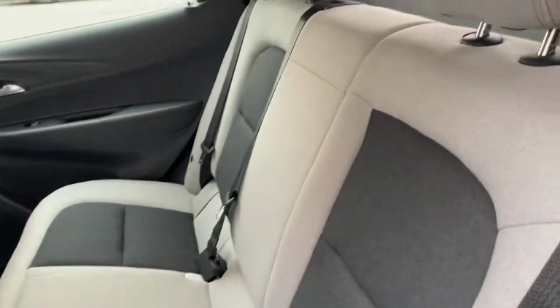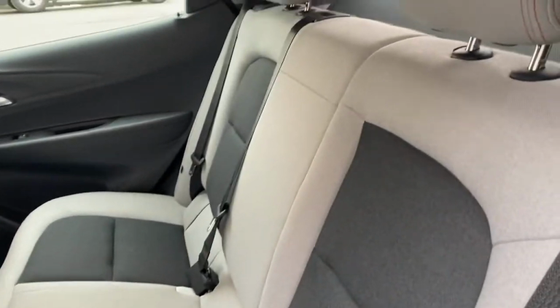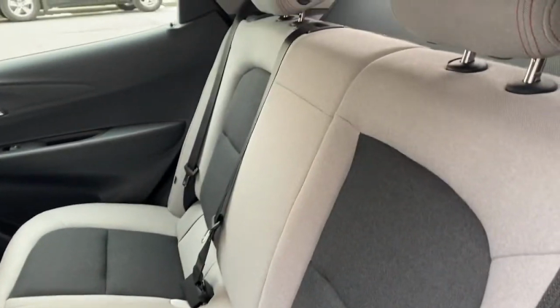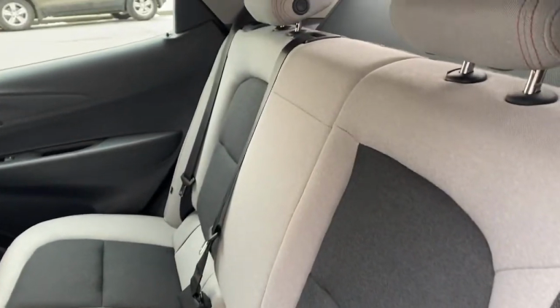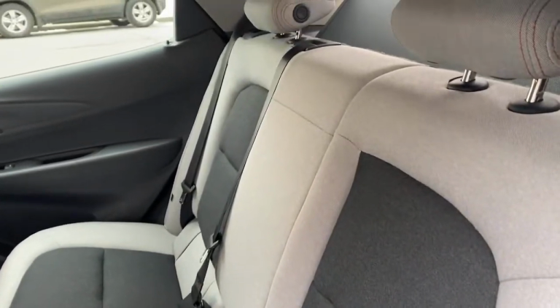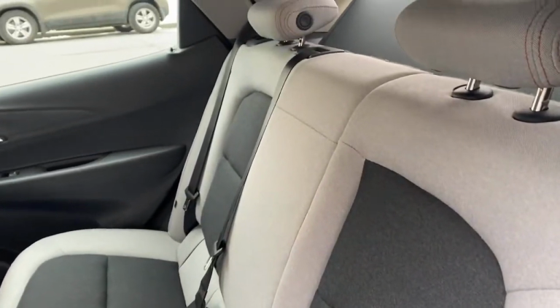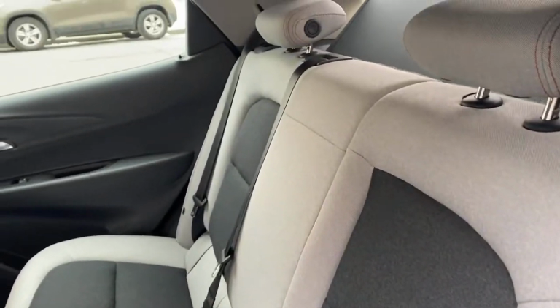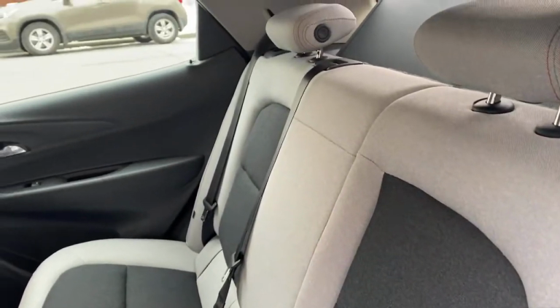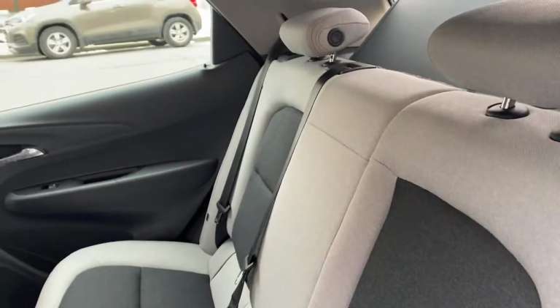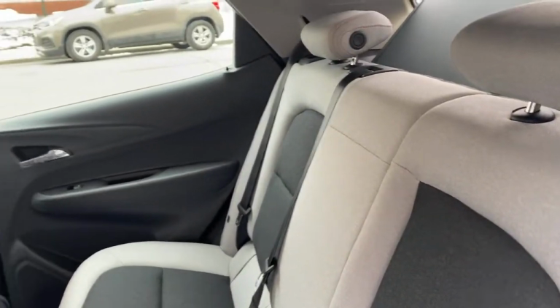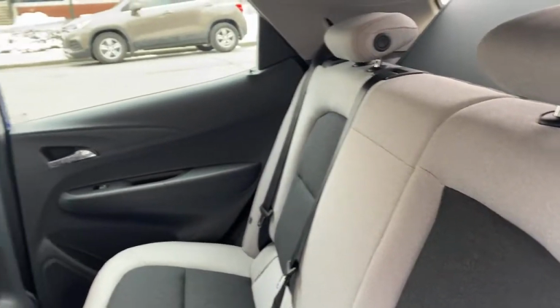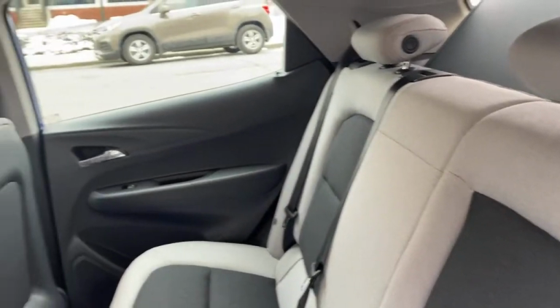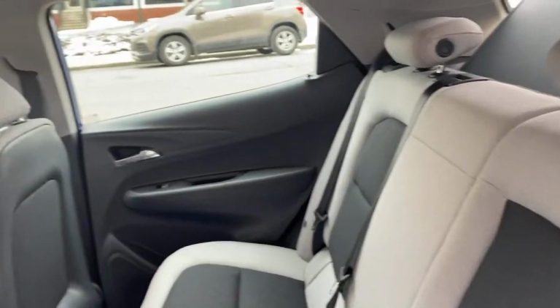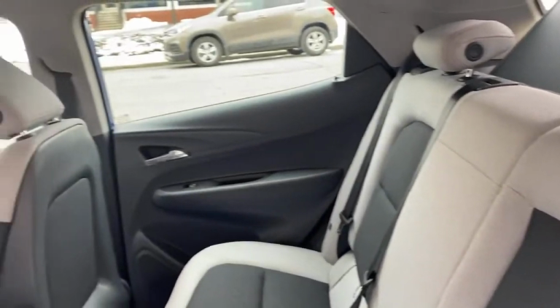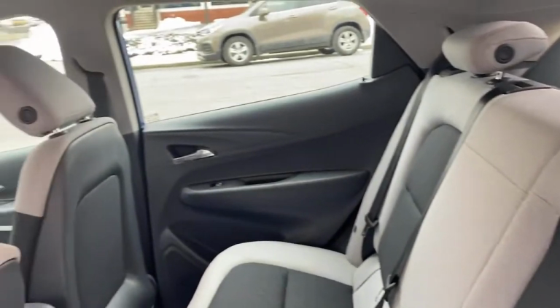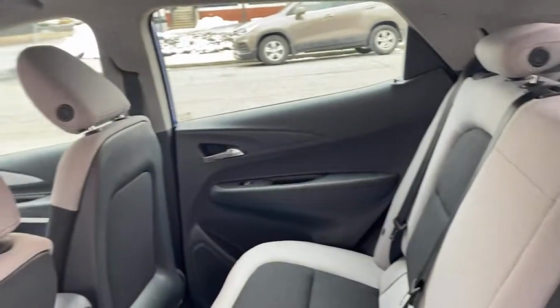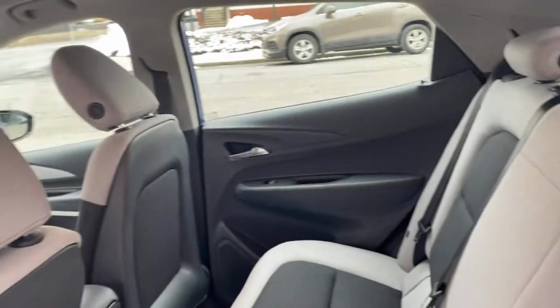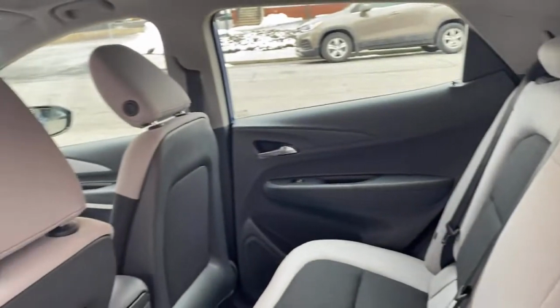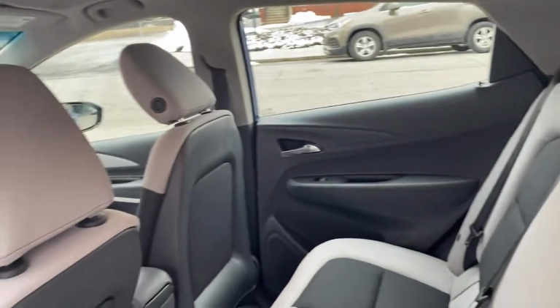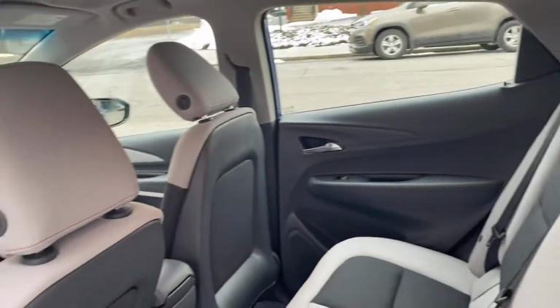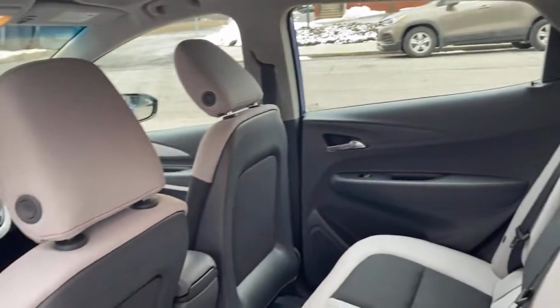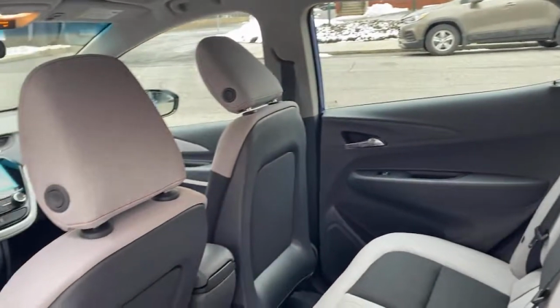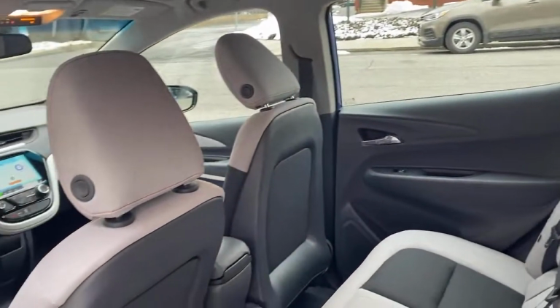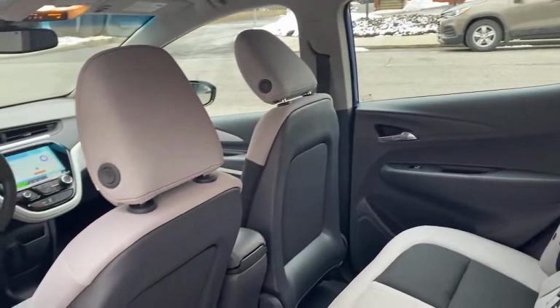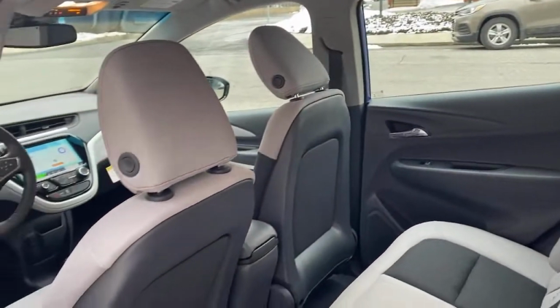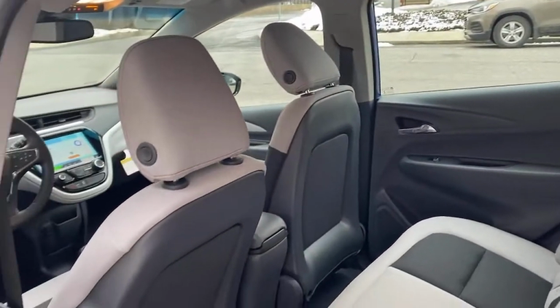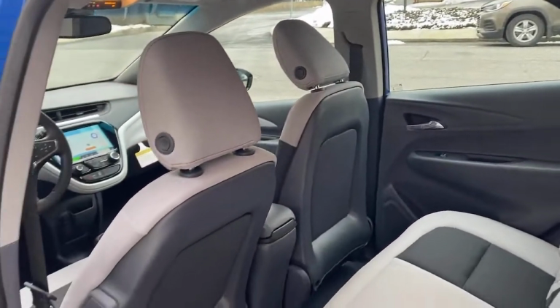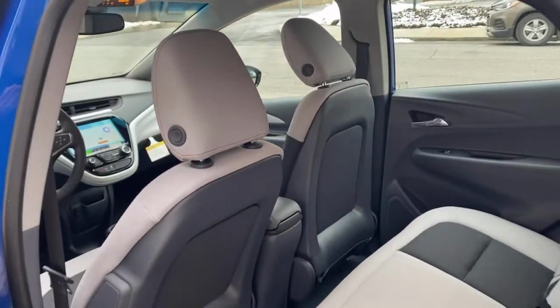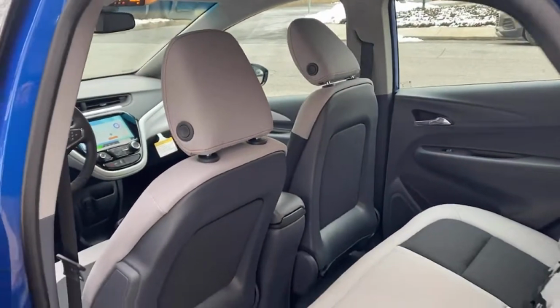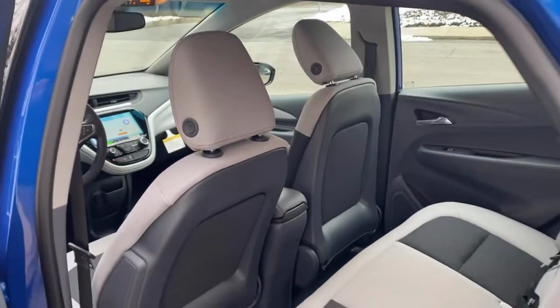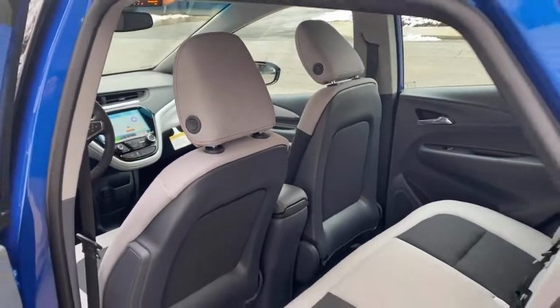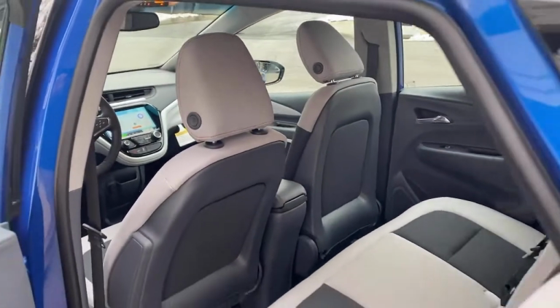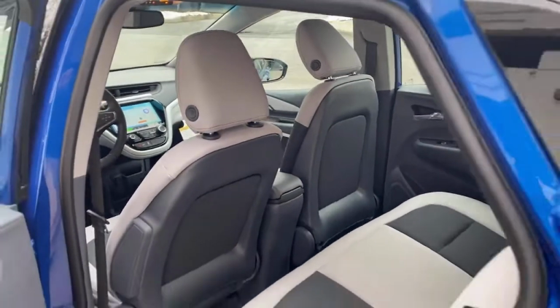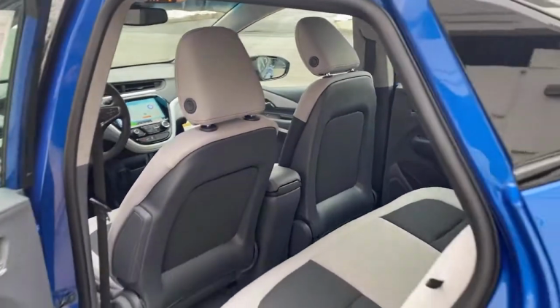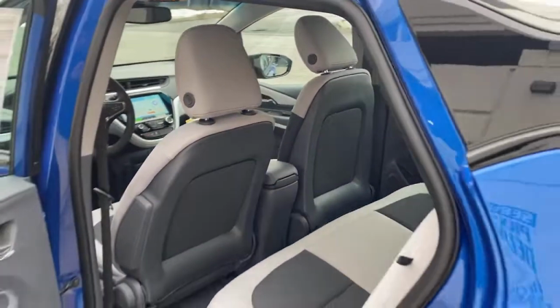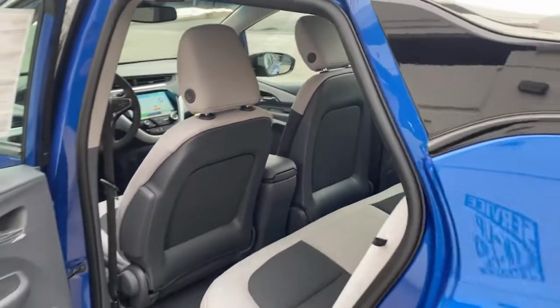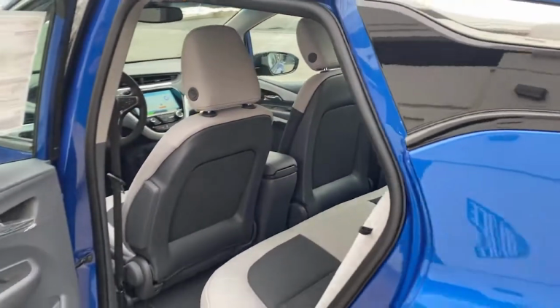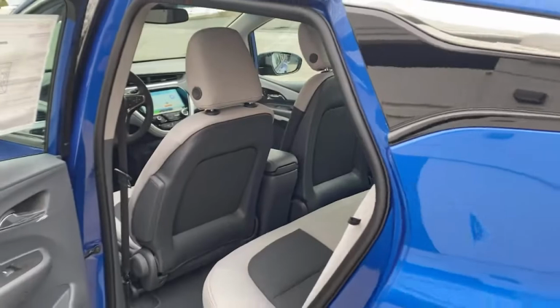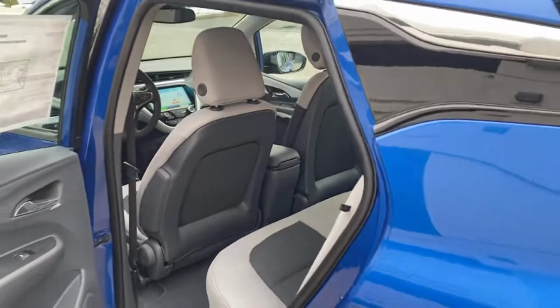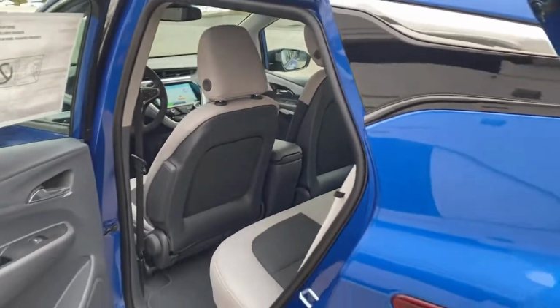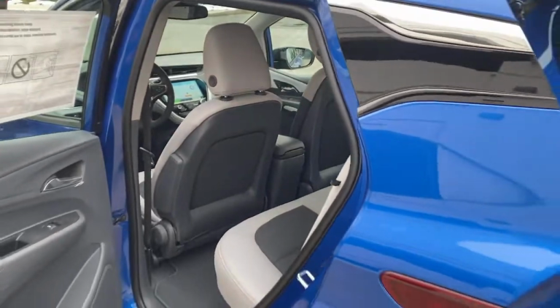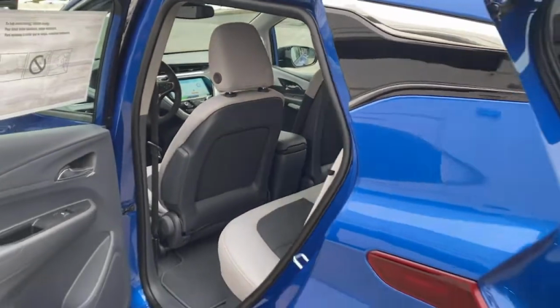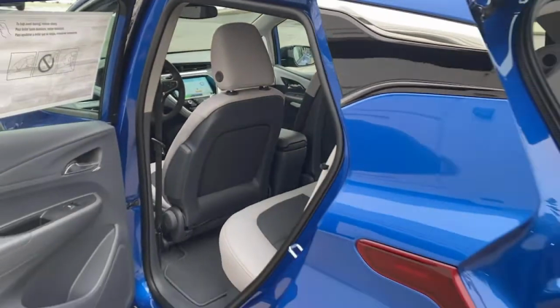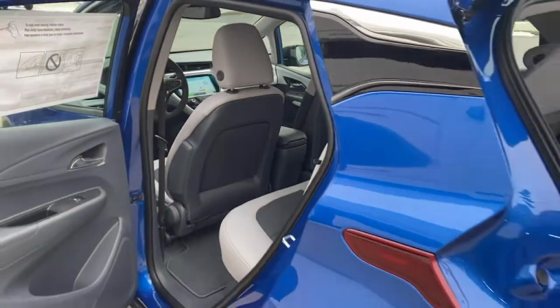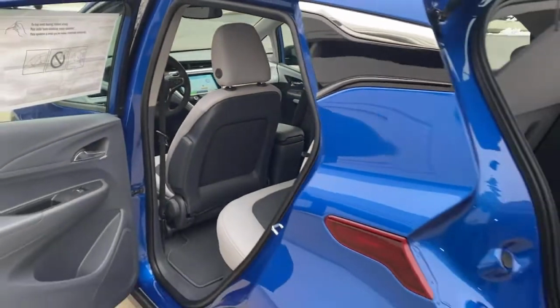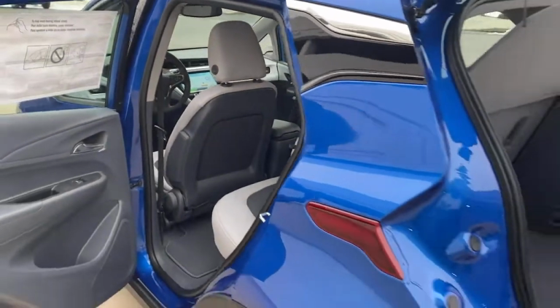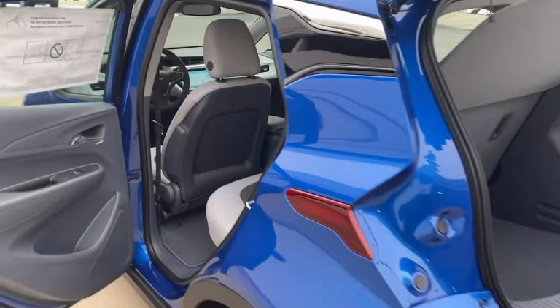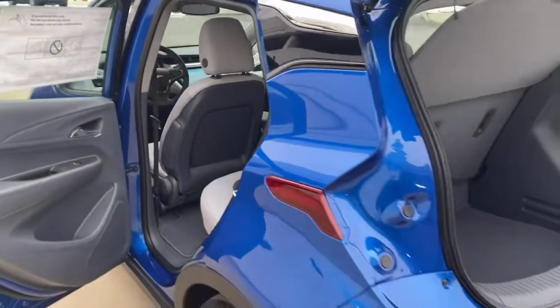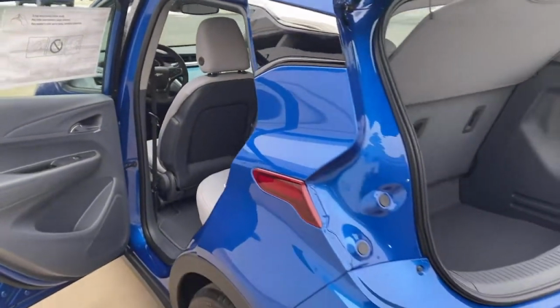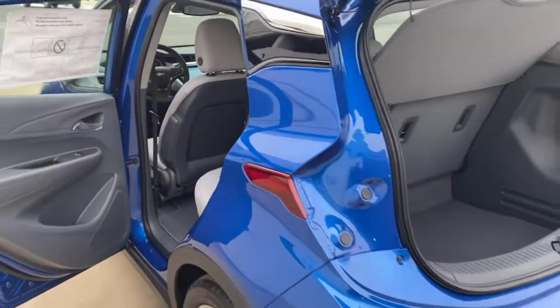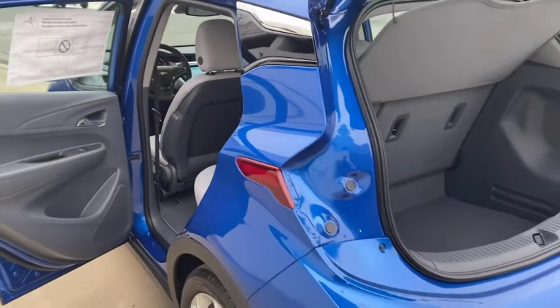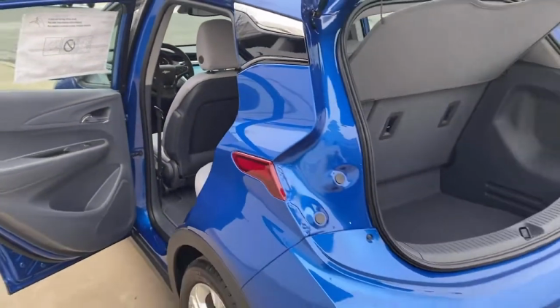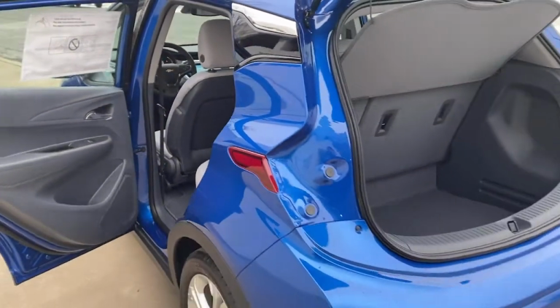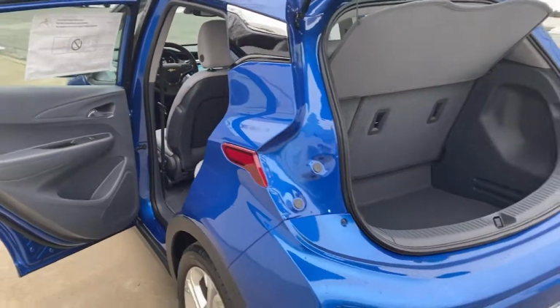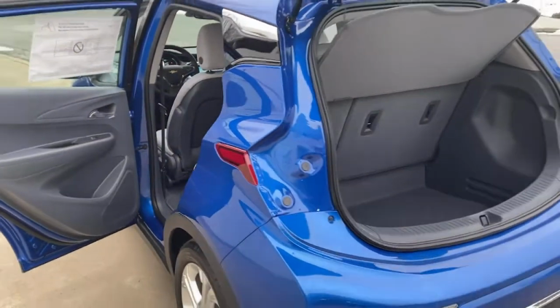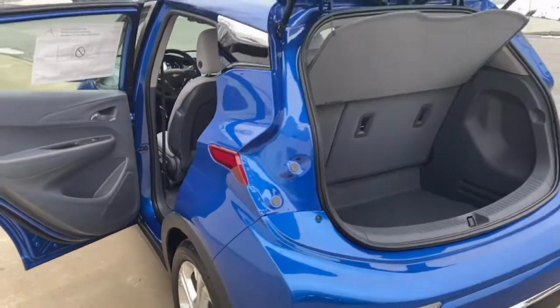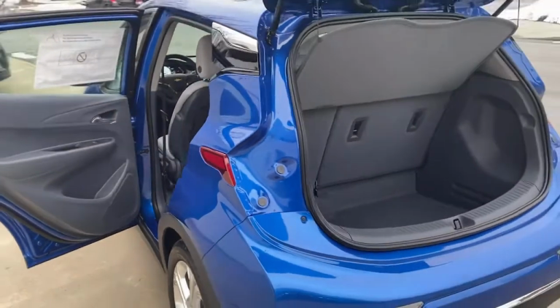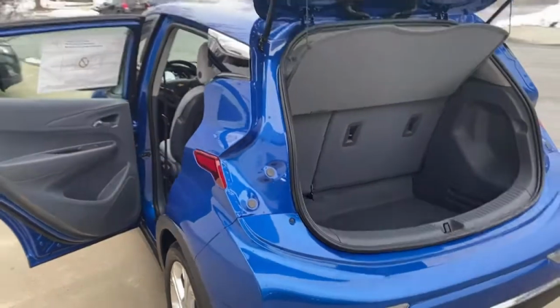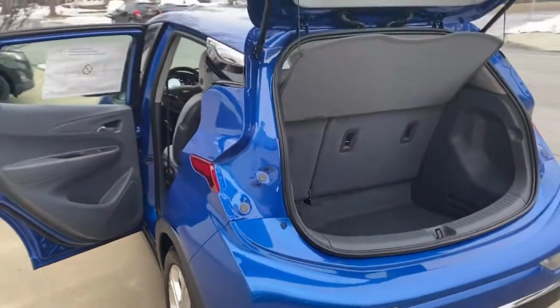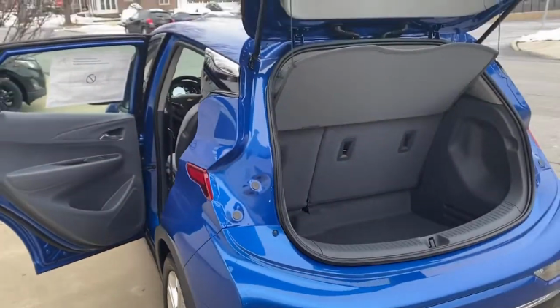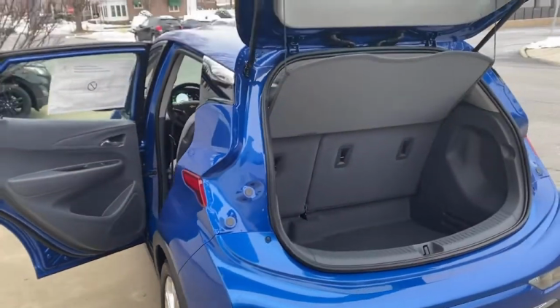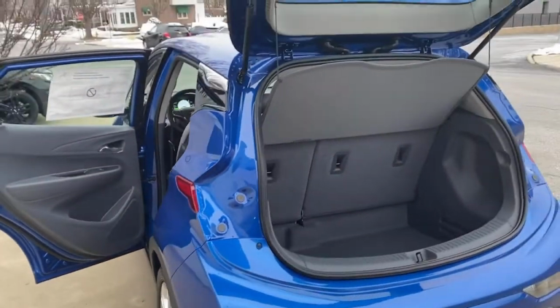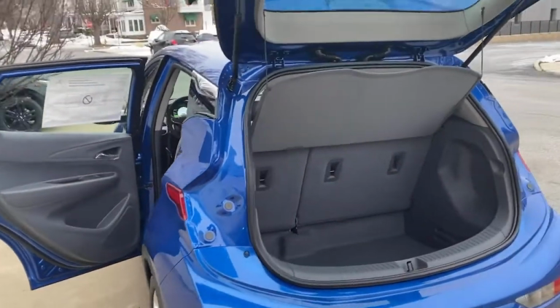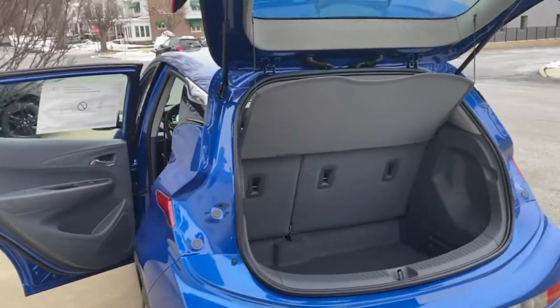Power lift gate, heated mirrors, steering wheel audio controls, Wi-Fi hotspot, and aluminum wheels.